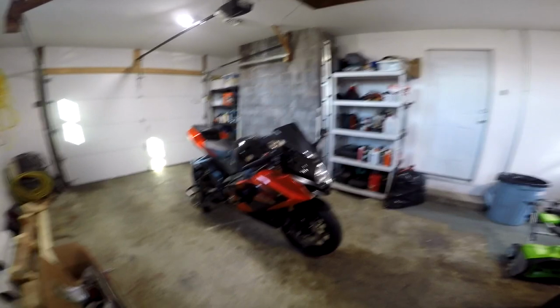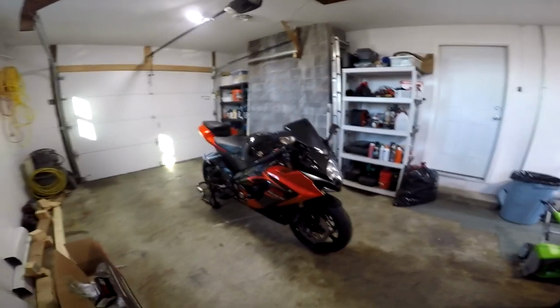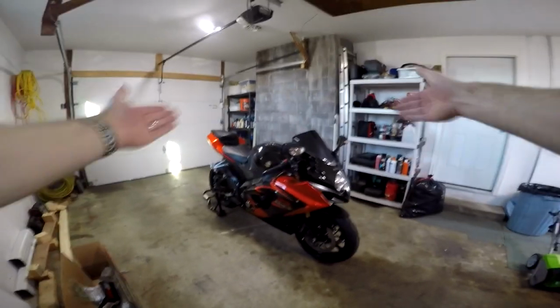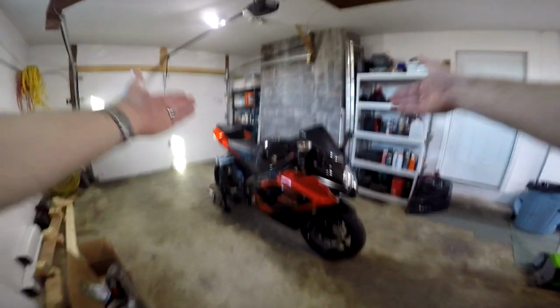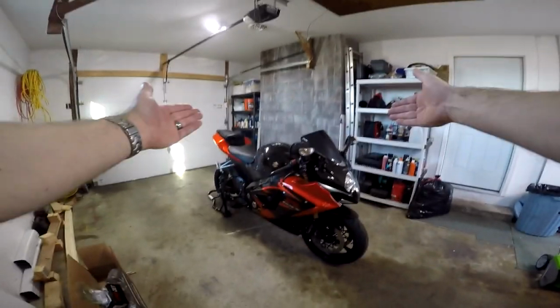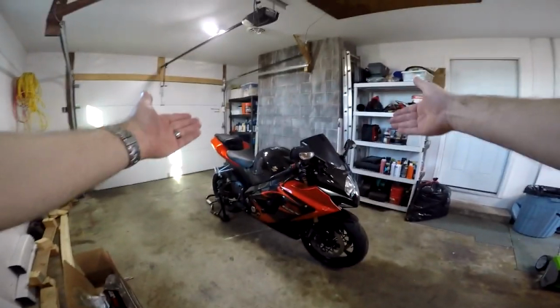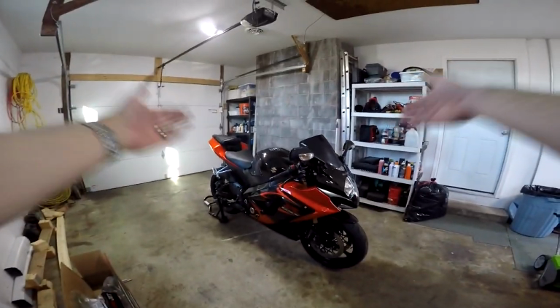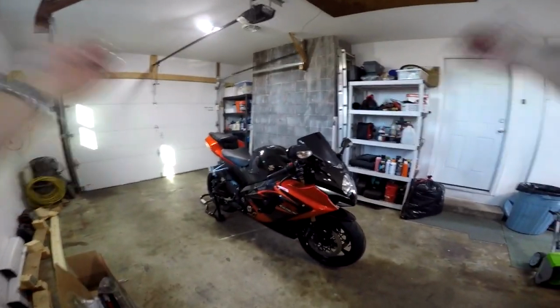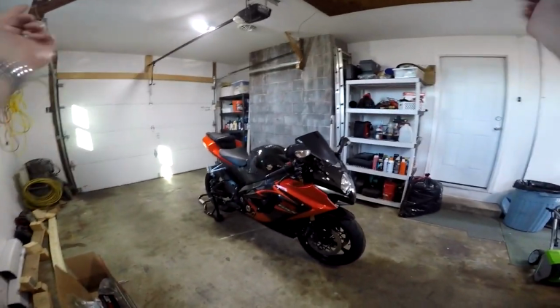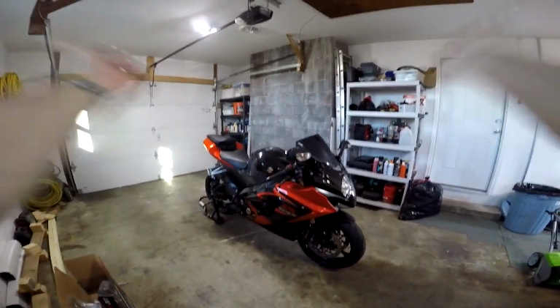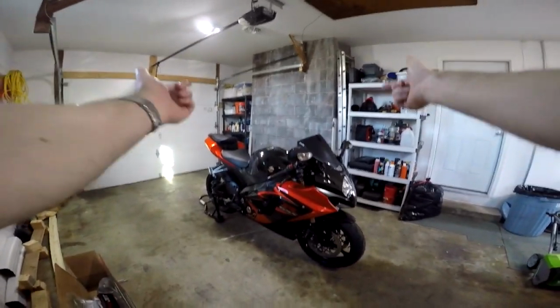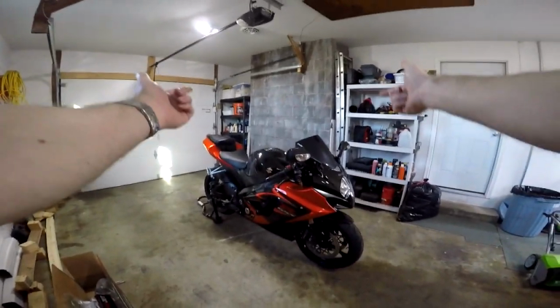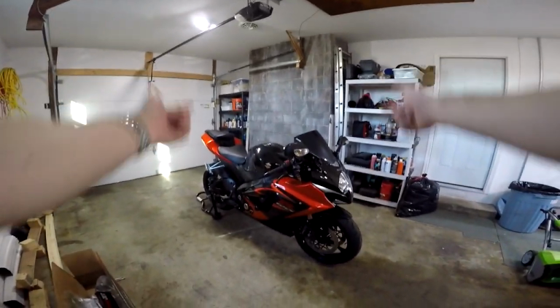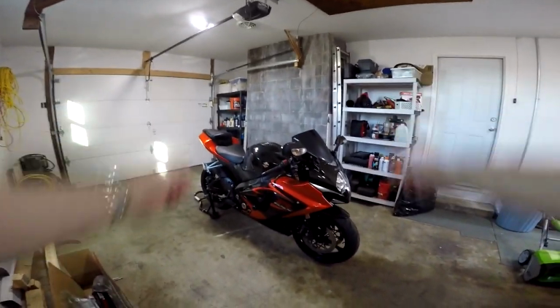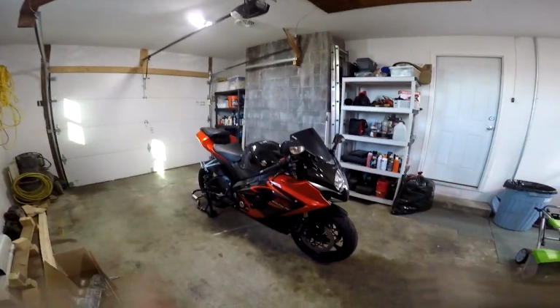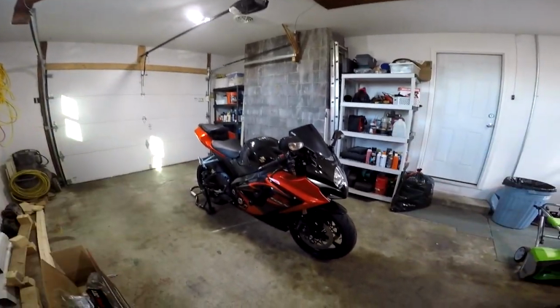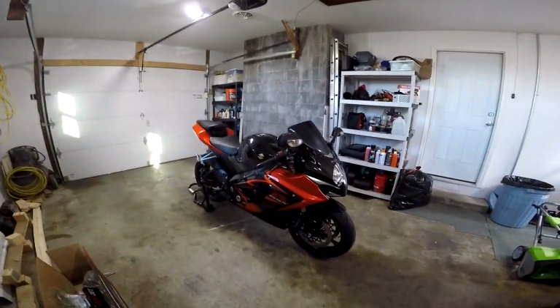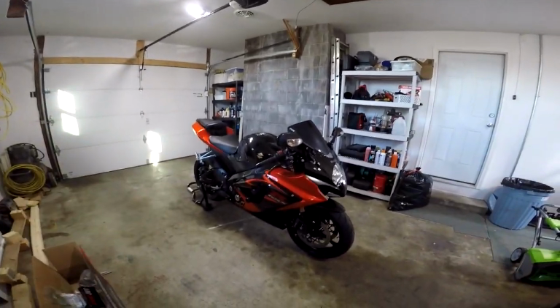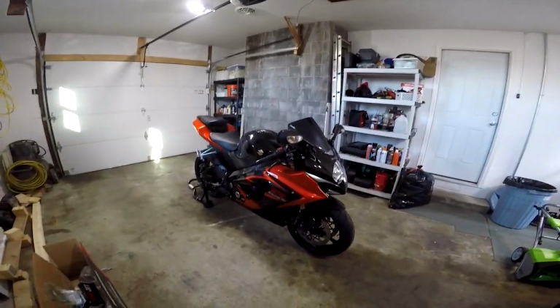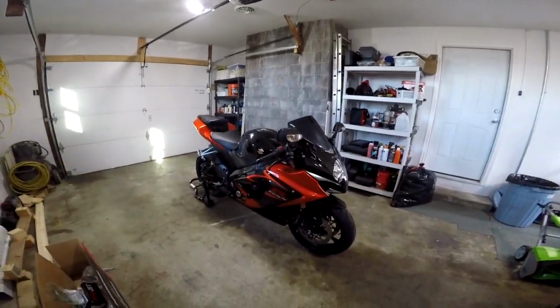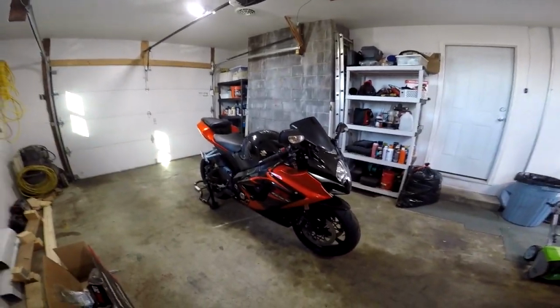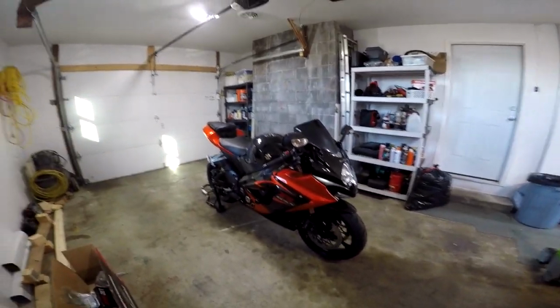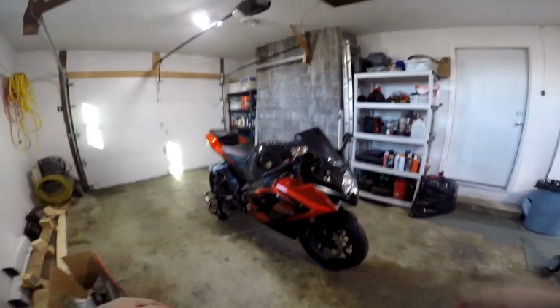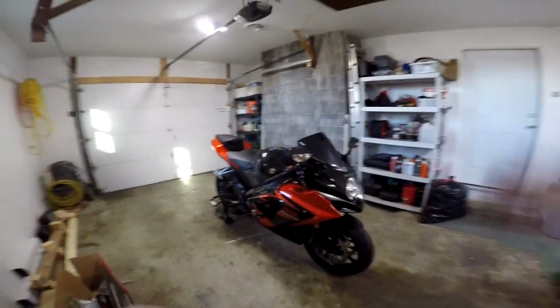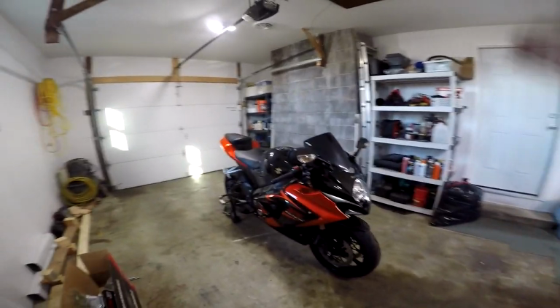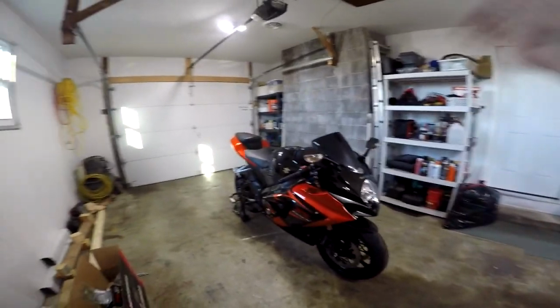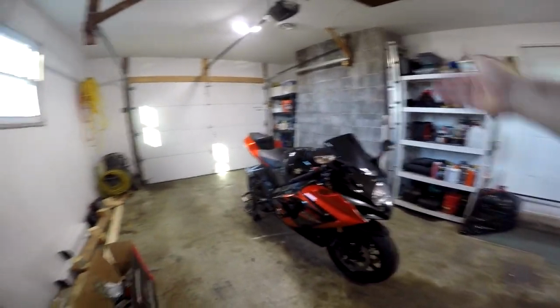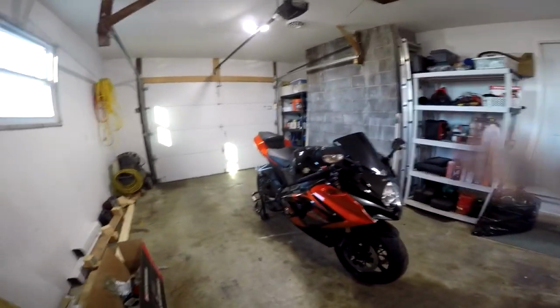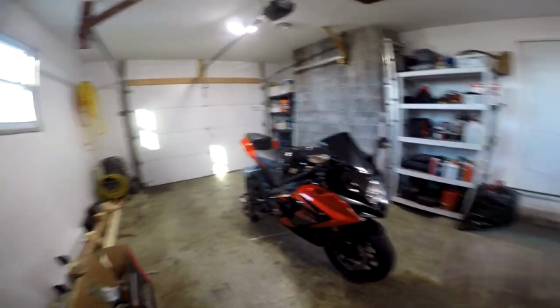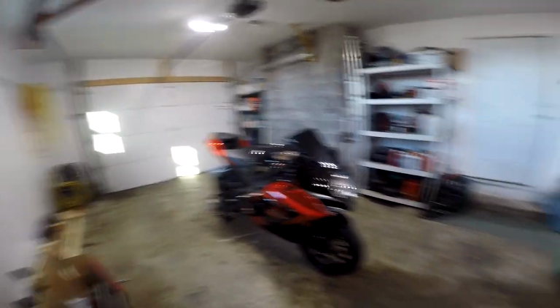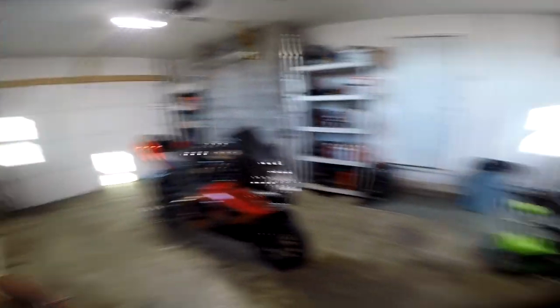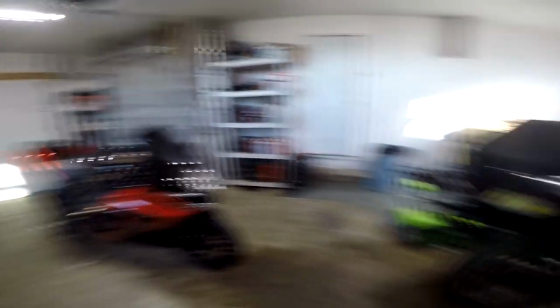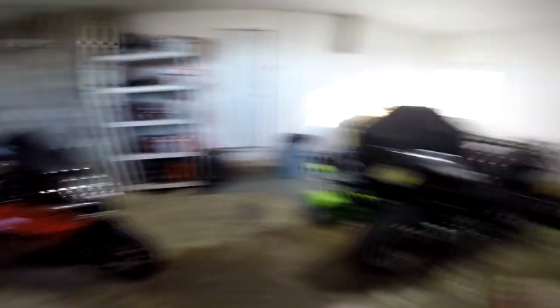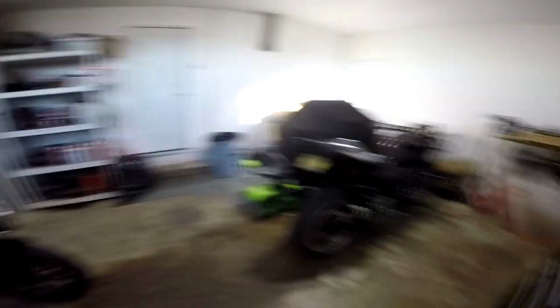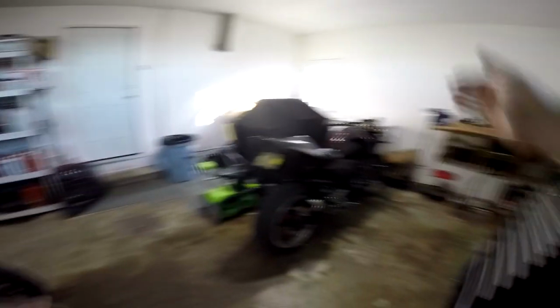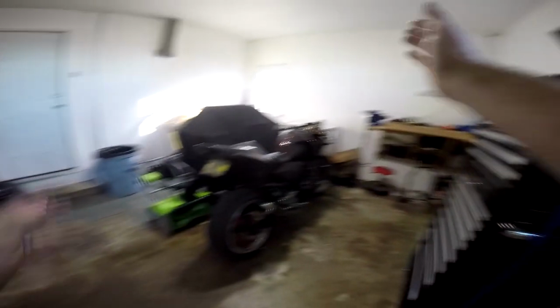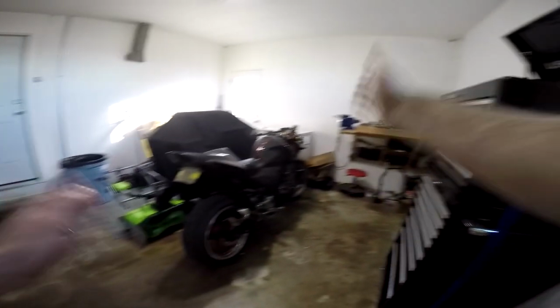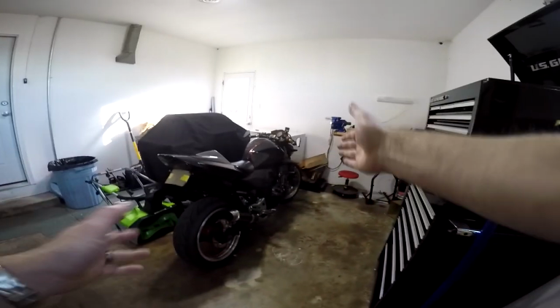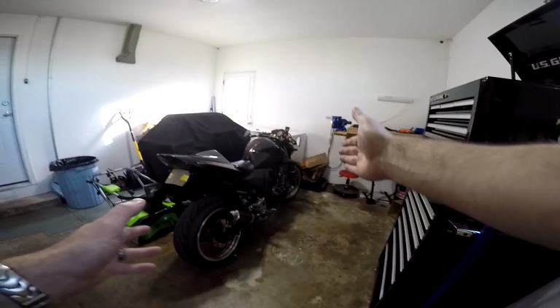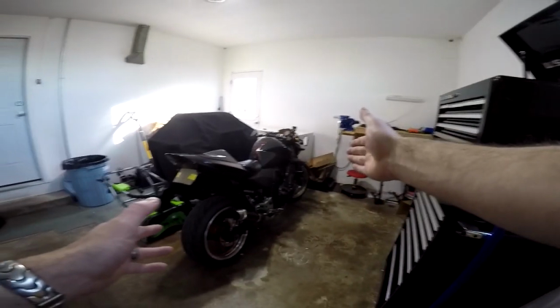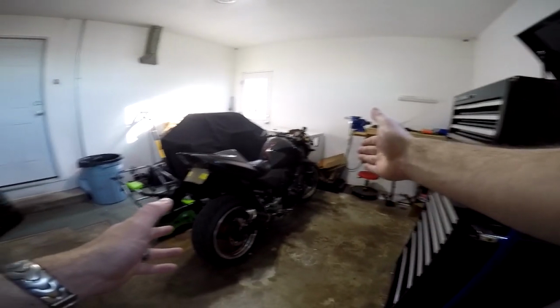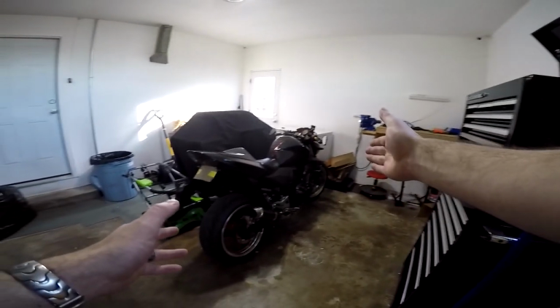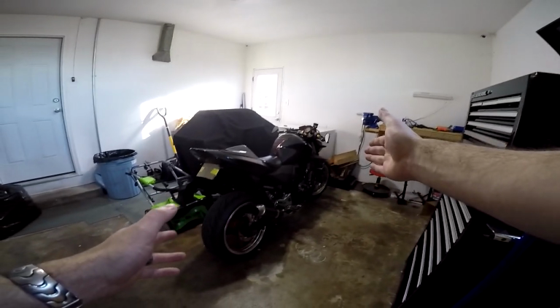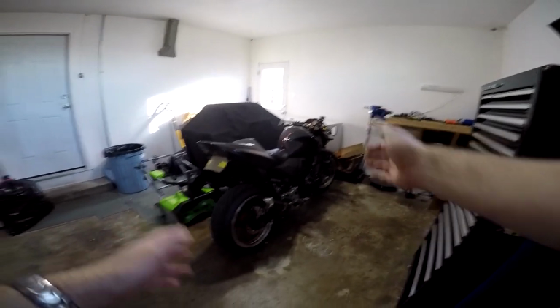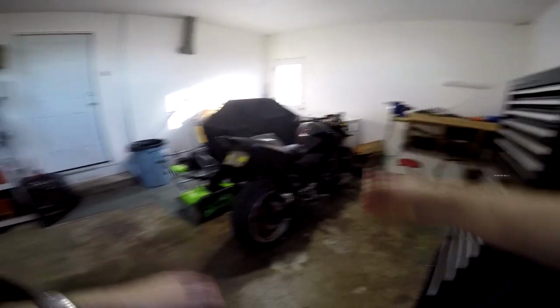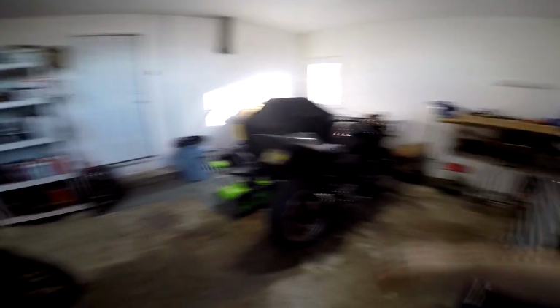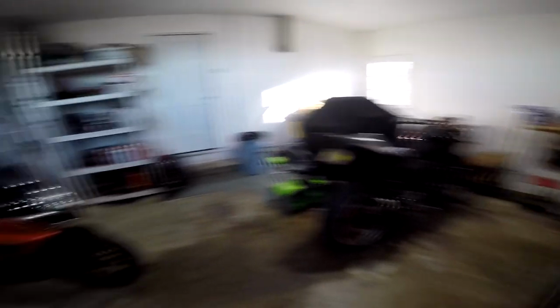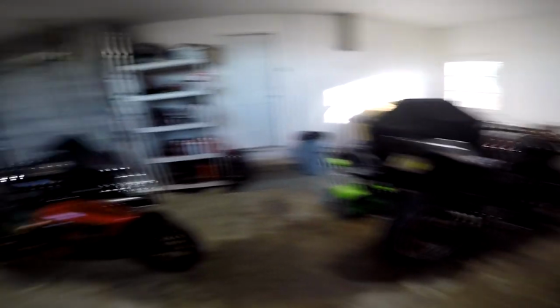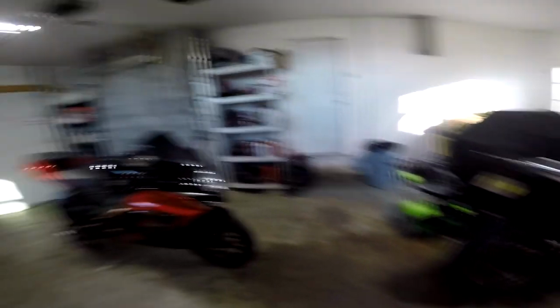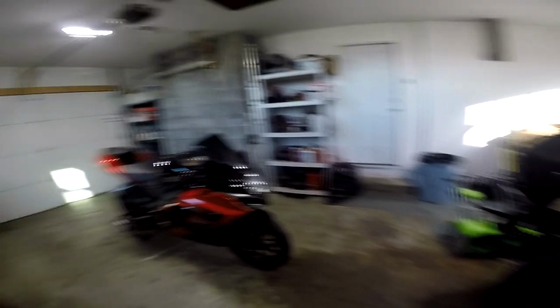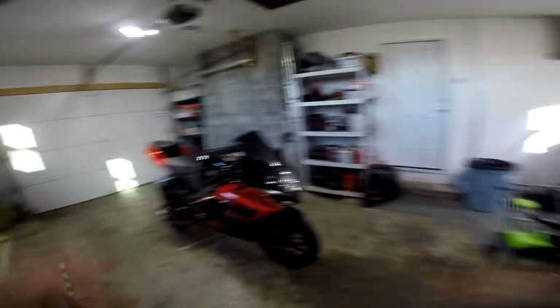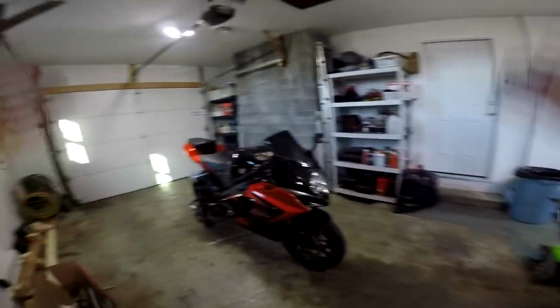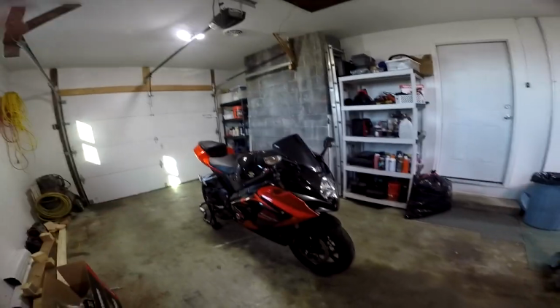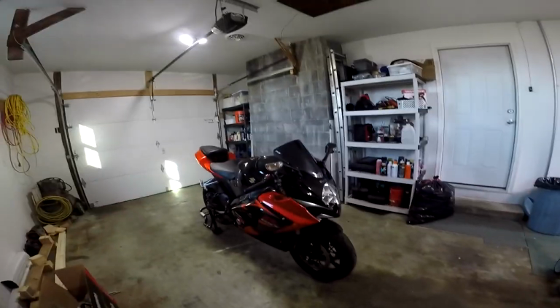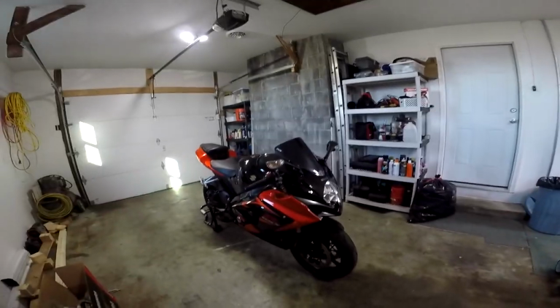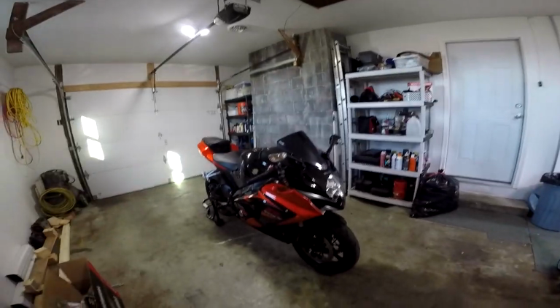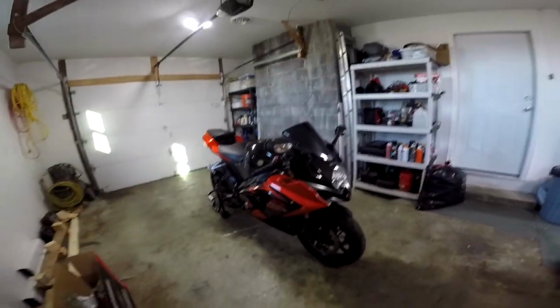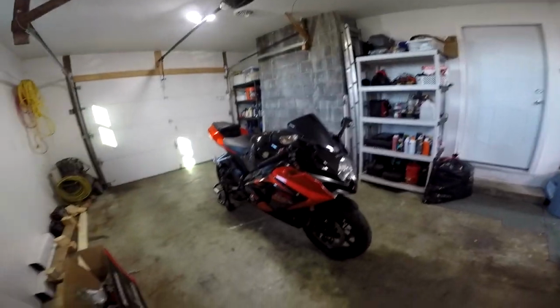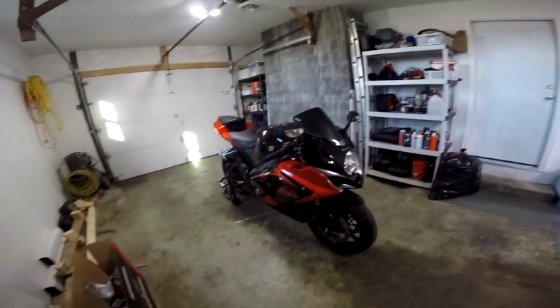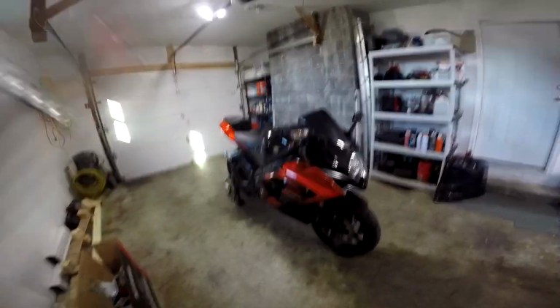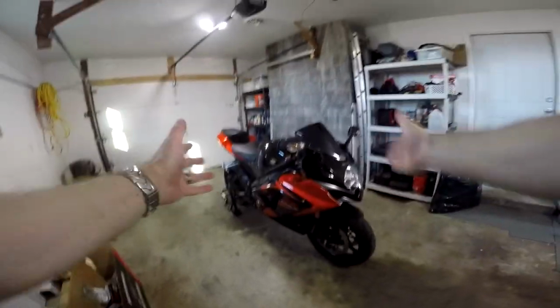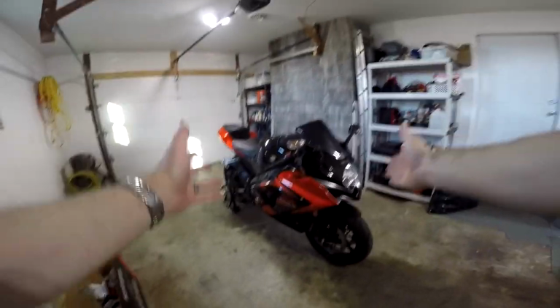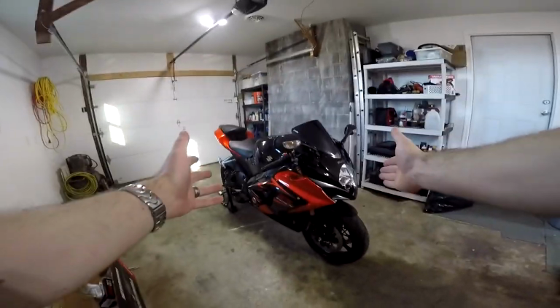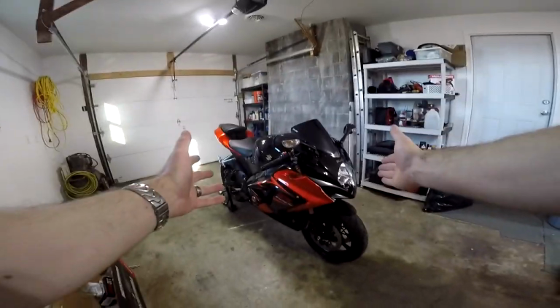Hello YouTube and welcome back to Lonely Rider's channel. Today we're going to take a break from the Z1000 for a little bit and we're going to look at the Gixxer.